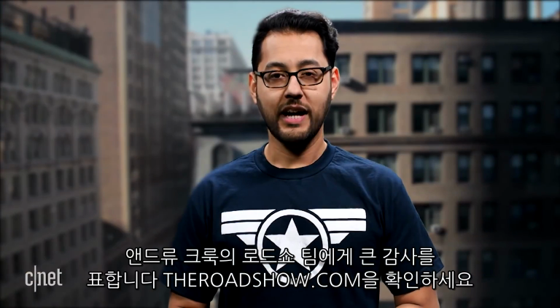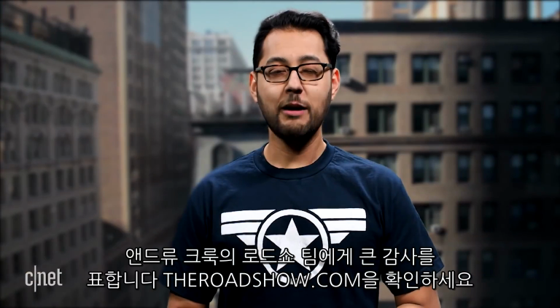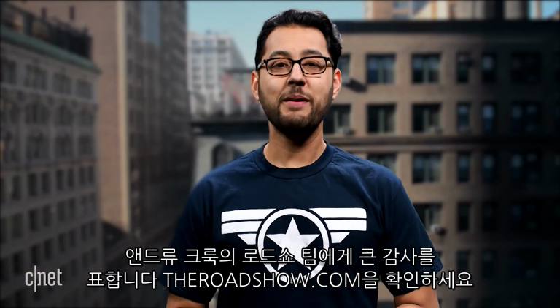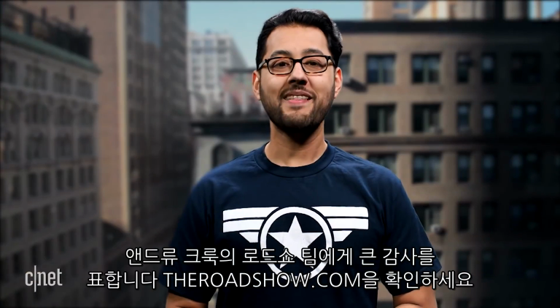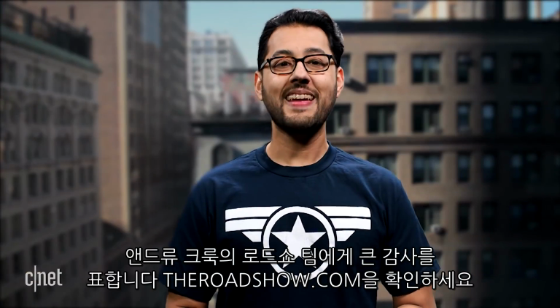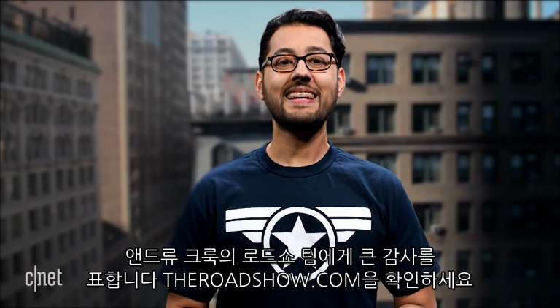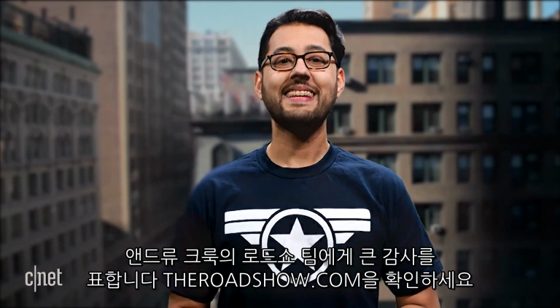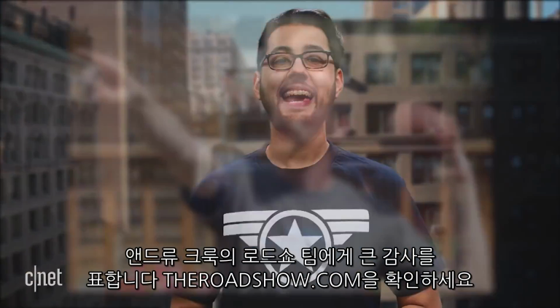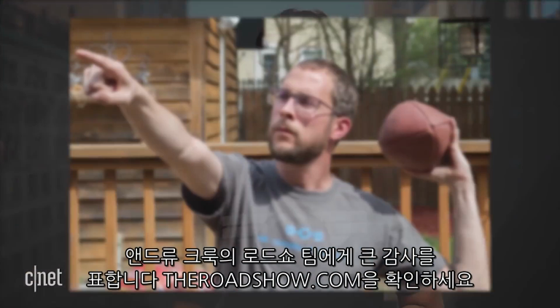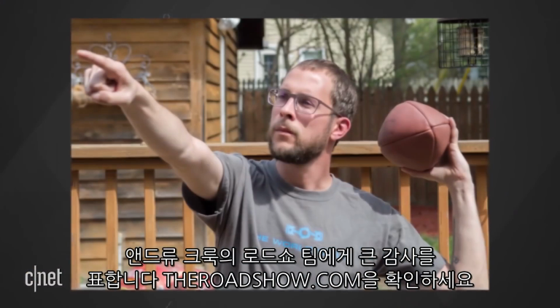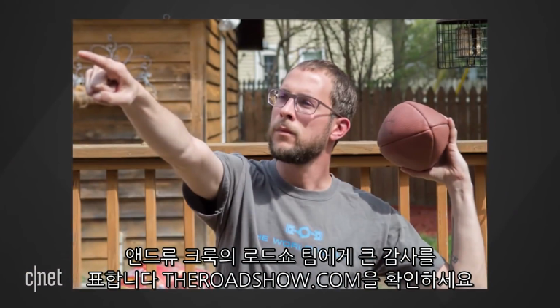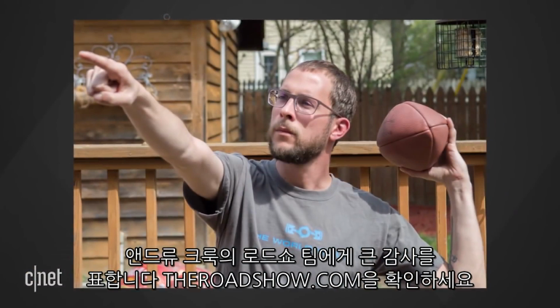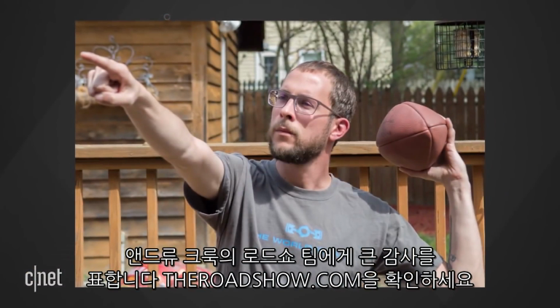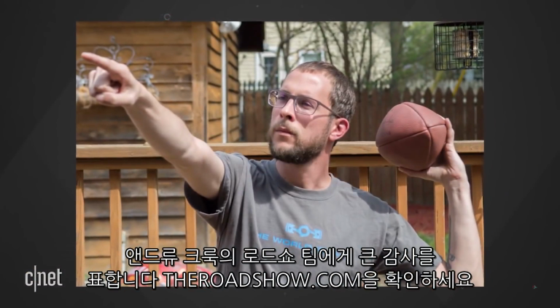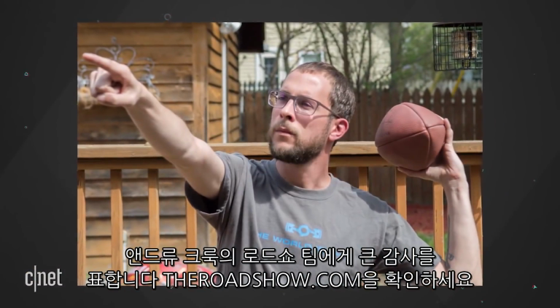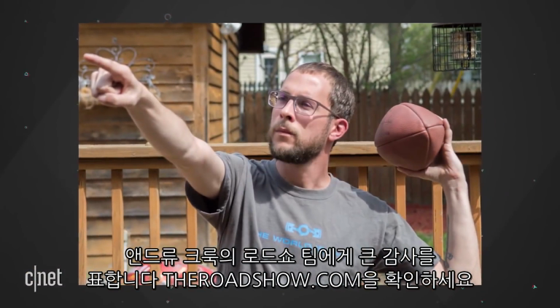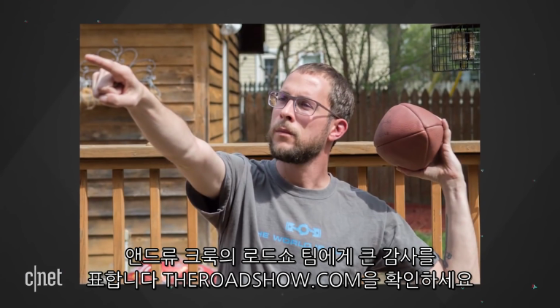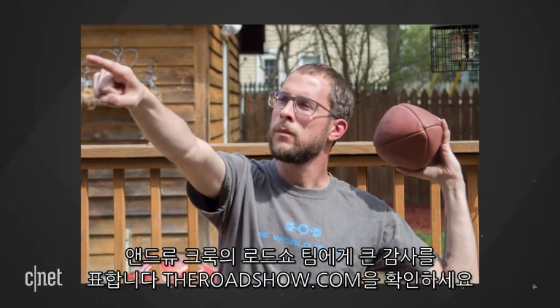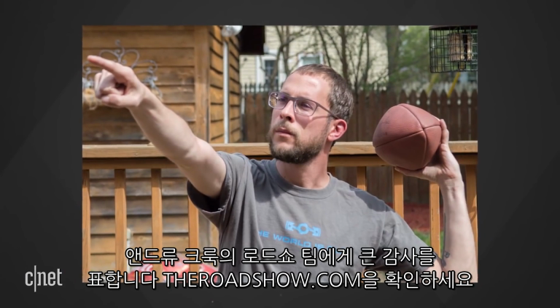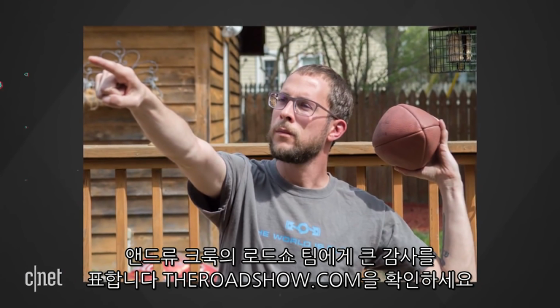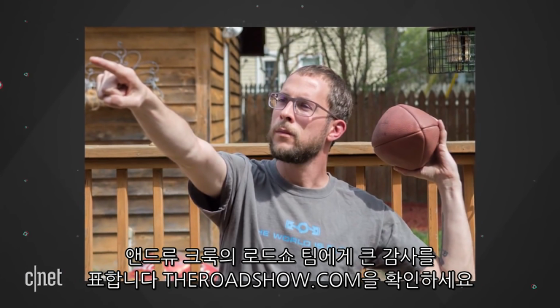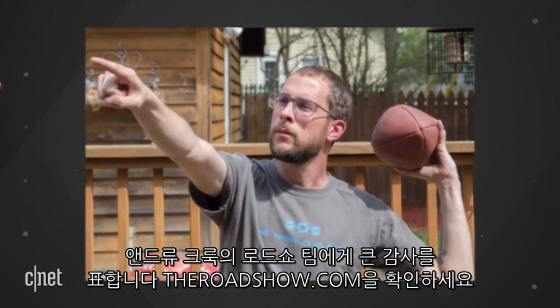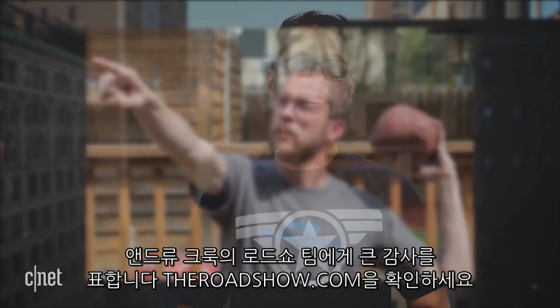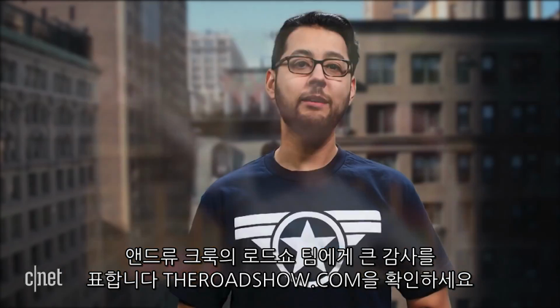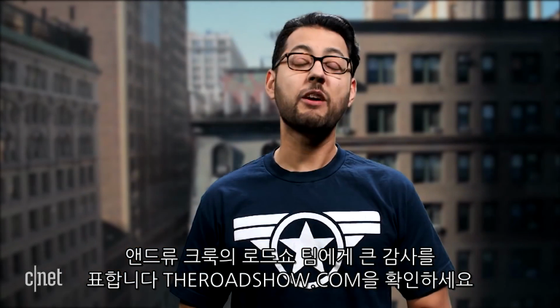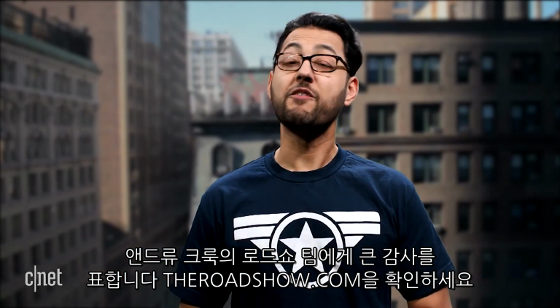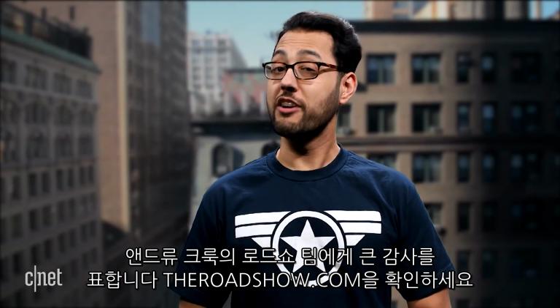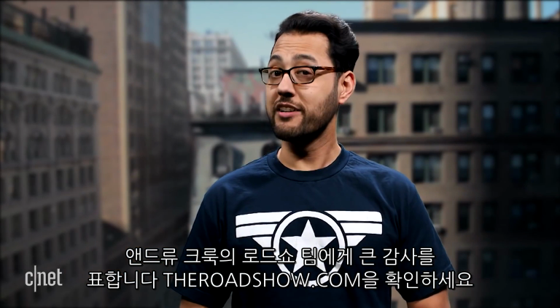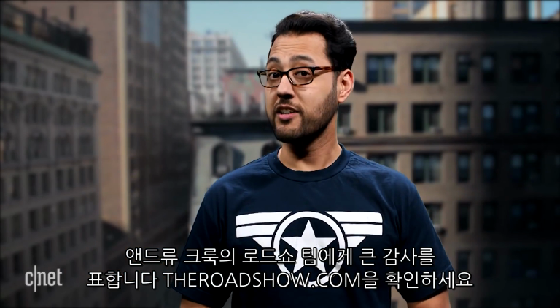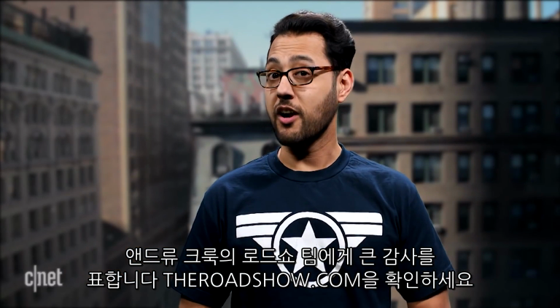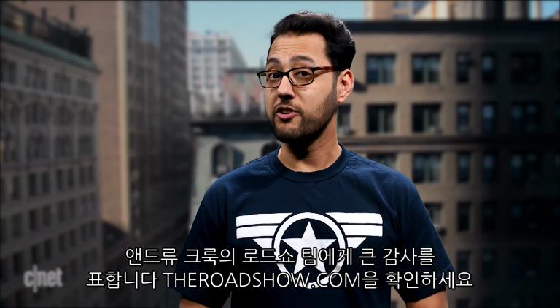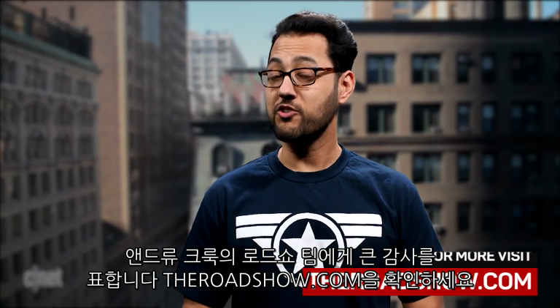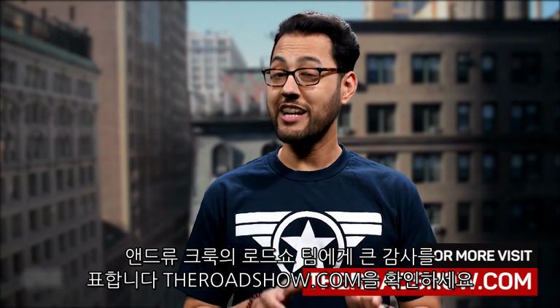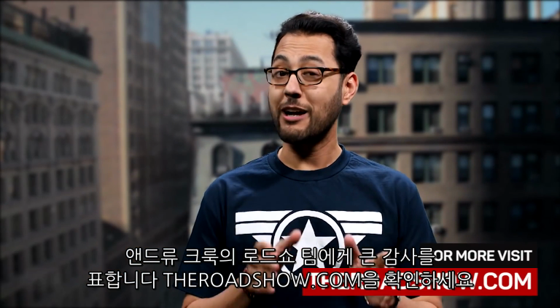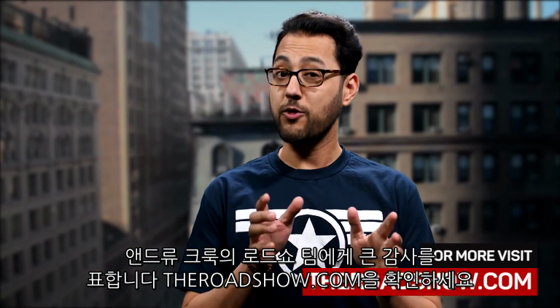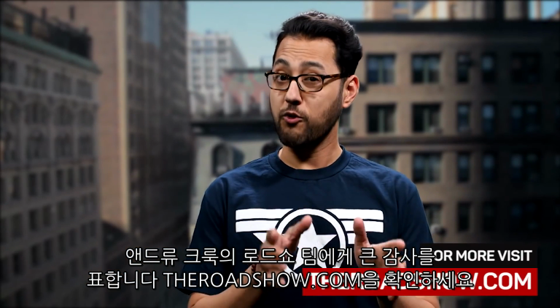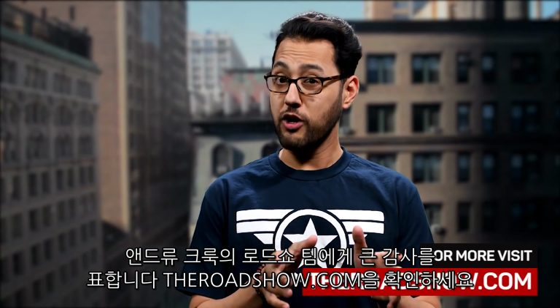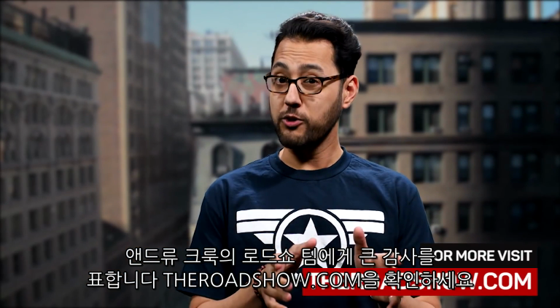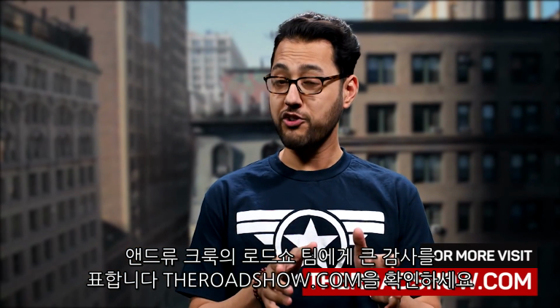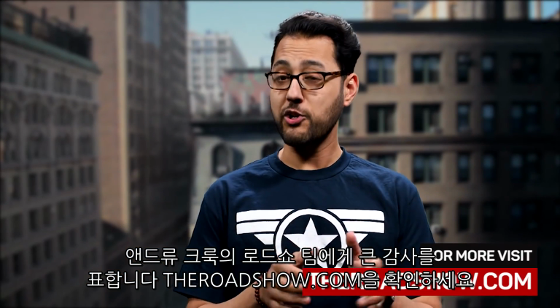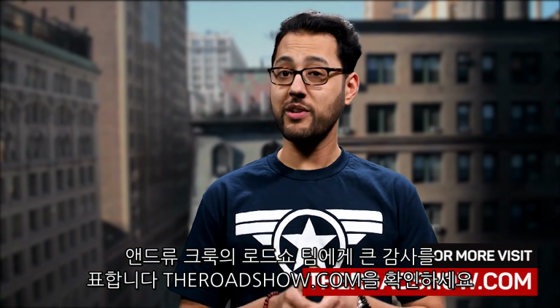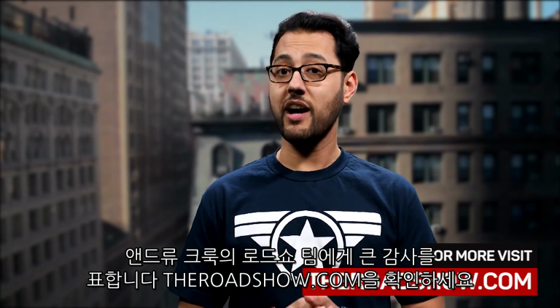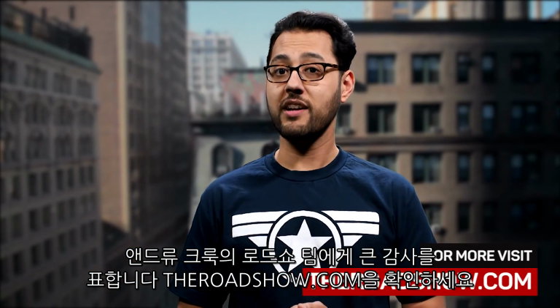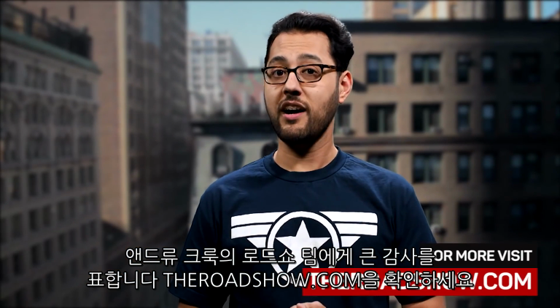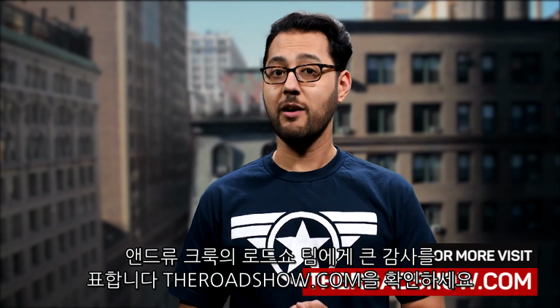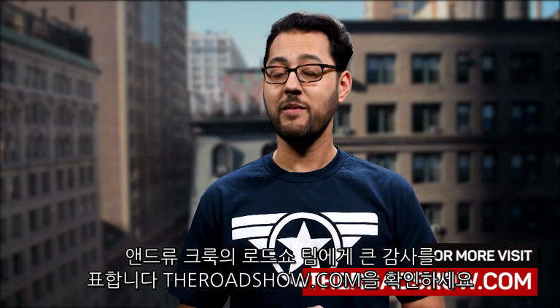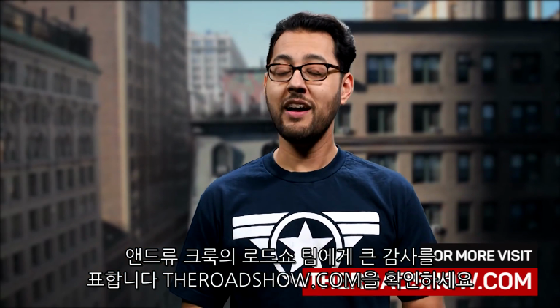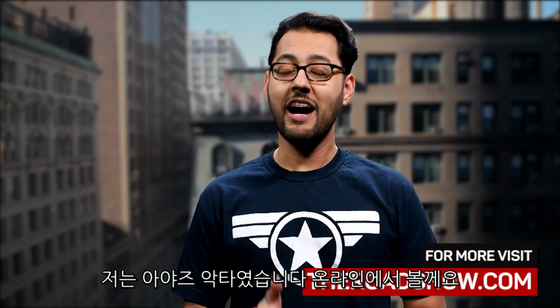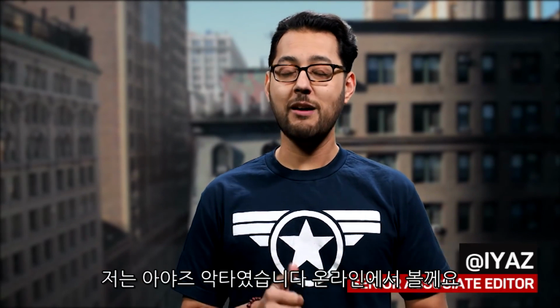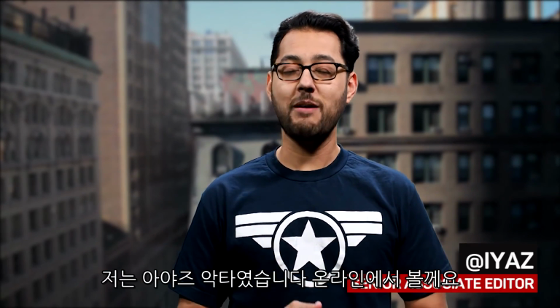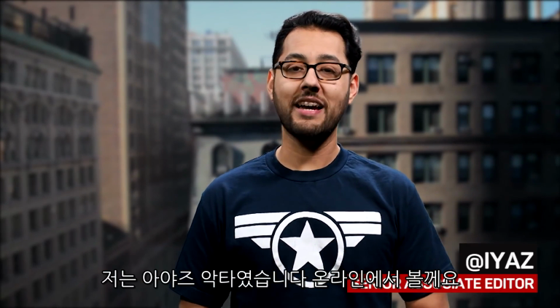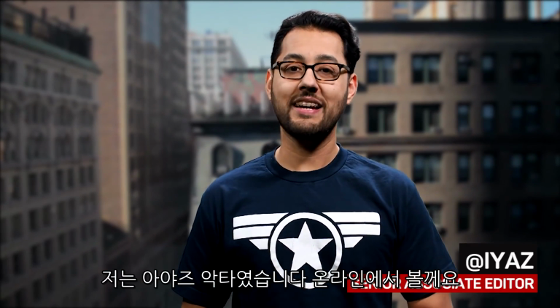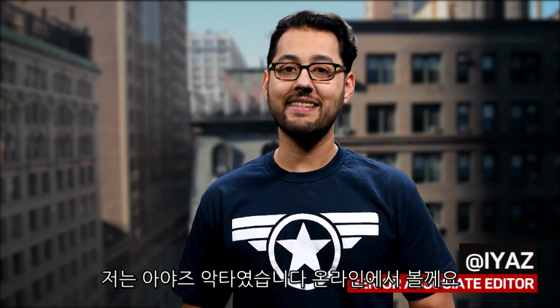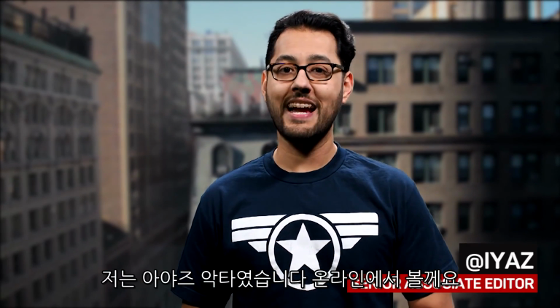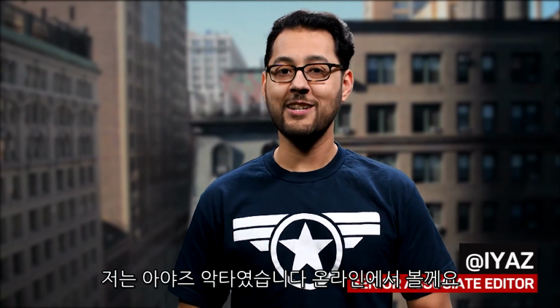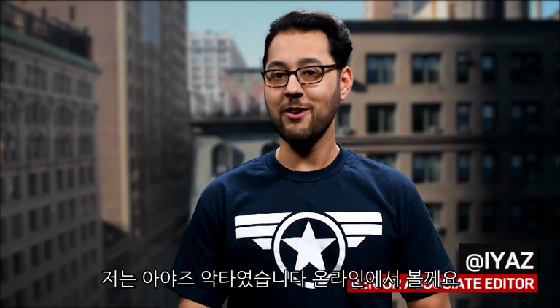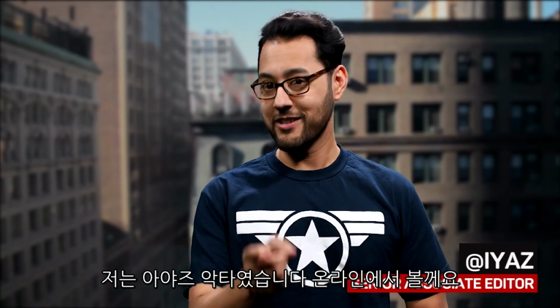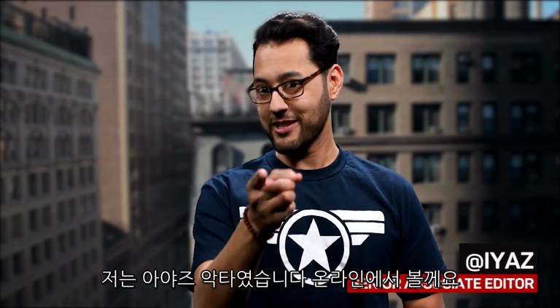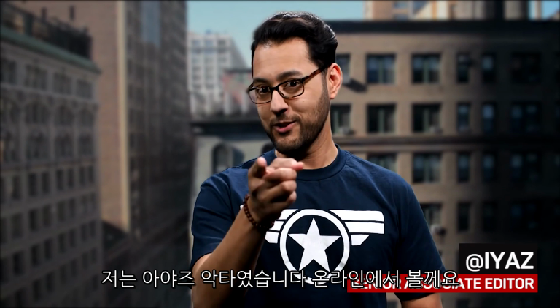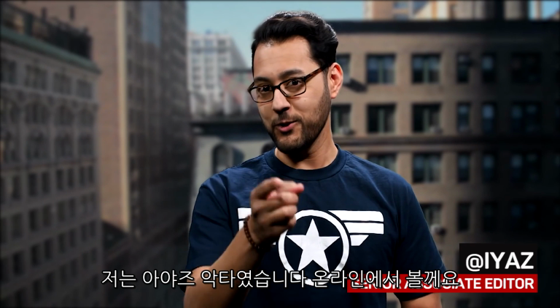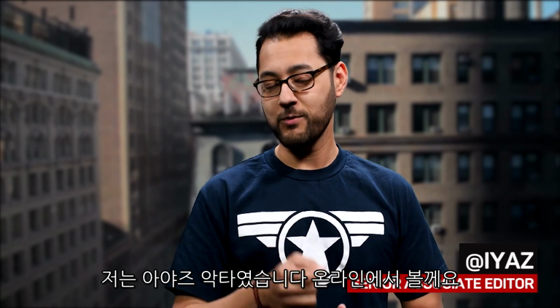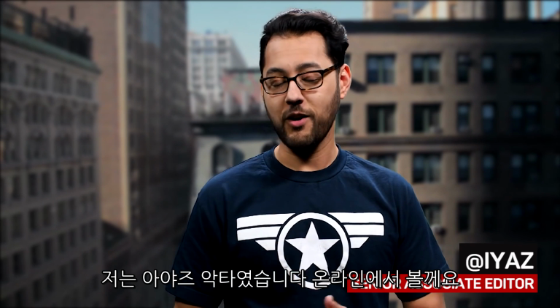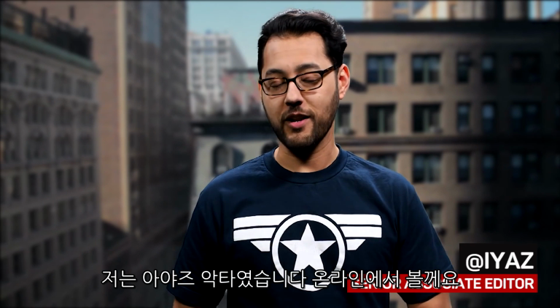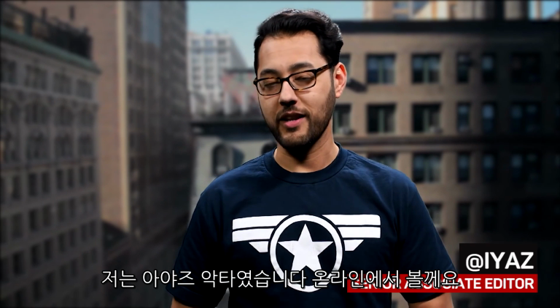A big thanks to Andrew Kroc from CNET's Roadshow team. If you're into cars, check out theroadshow.com. I'm Aya Zakhtar, and I'll see you online.